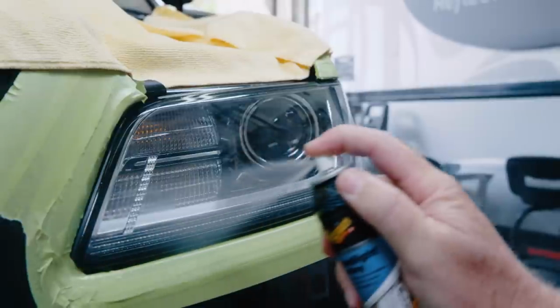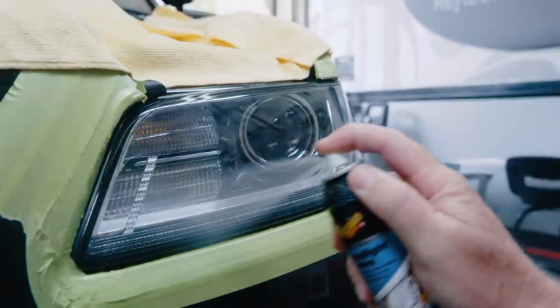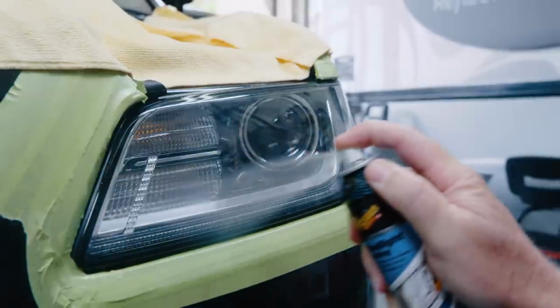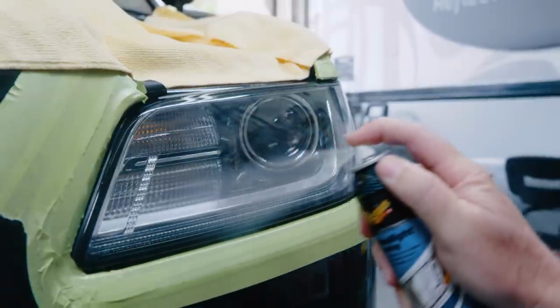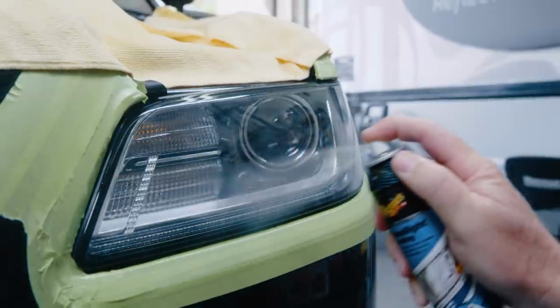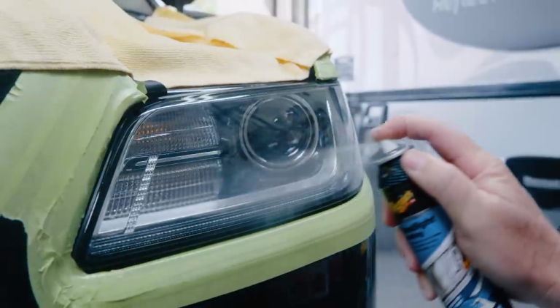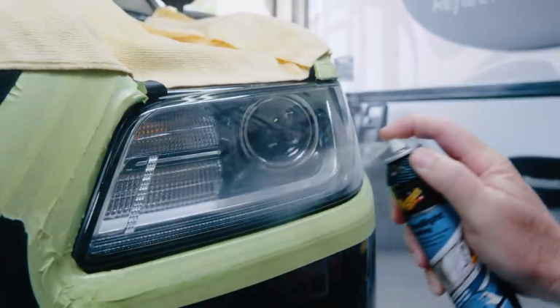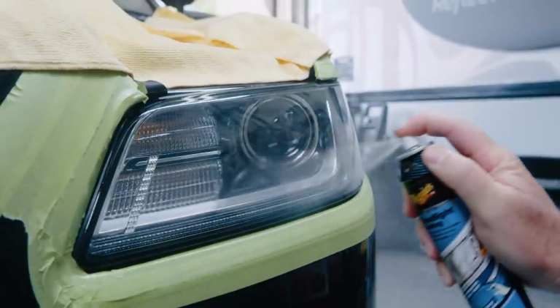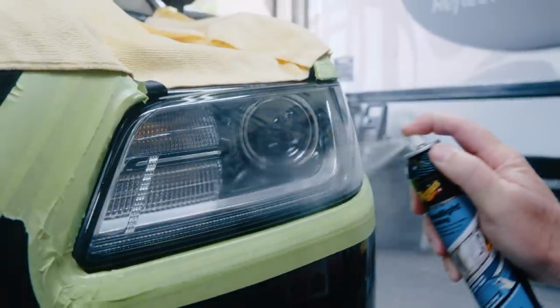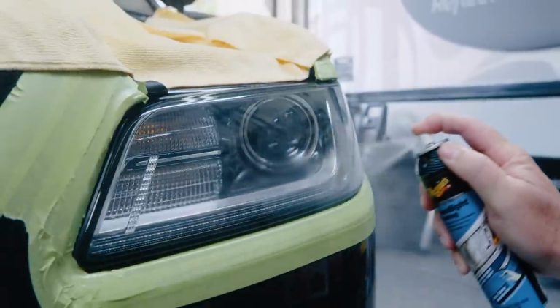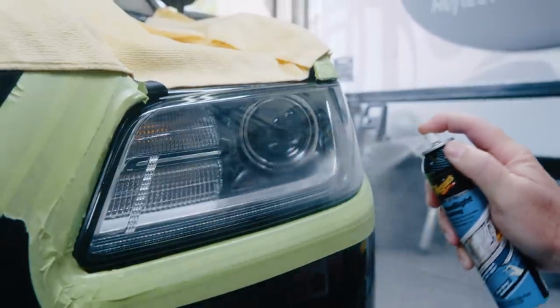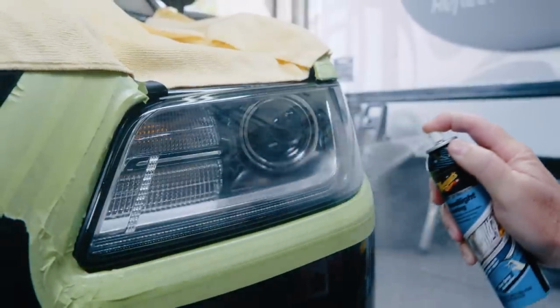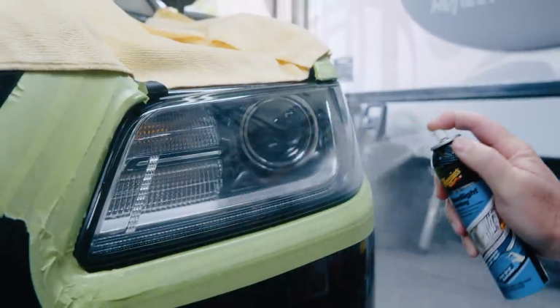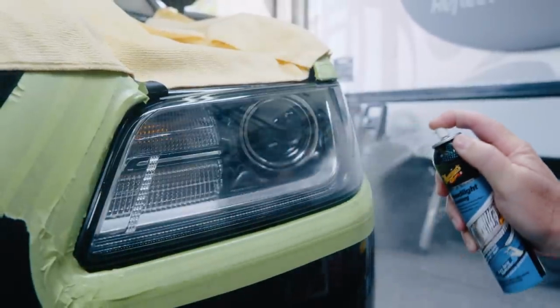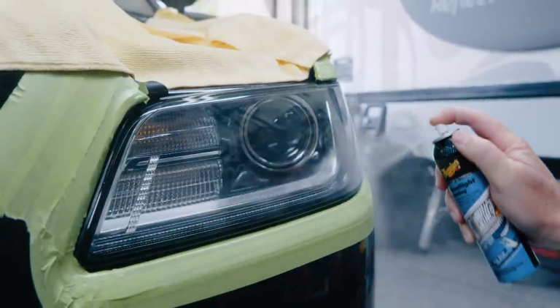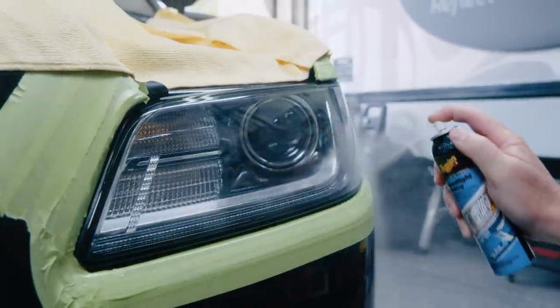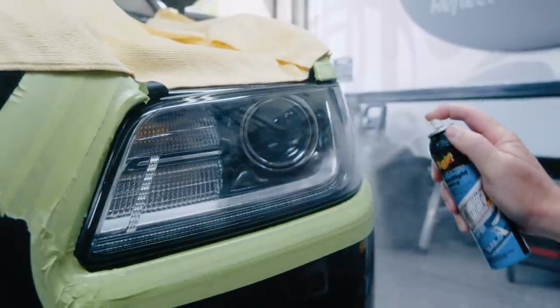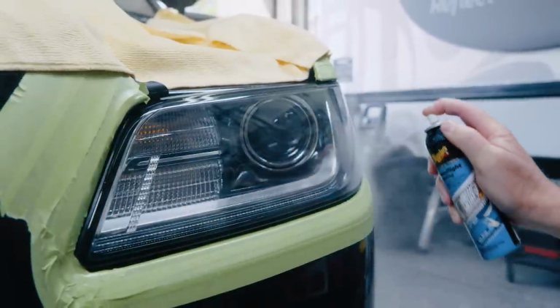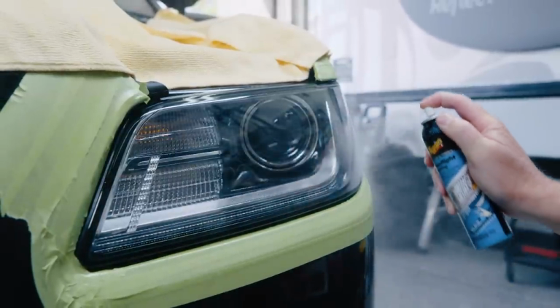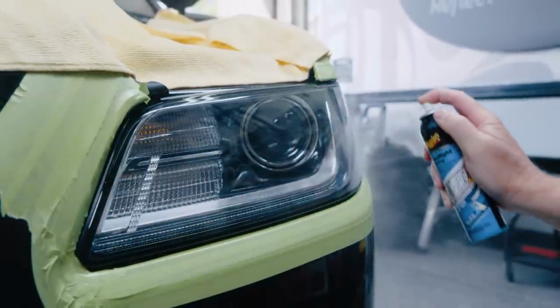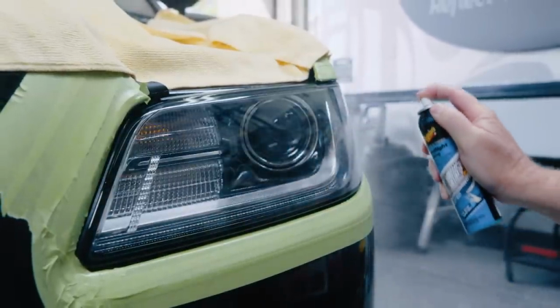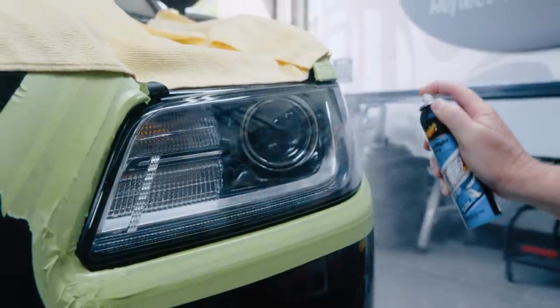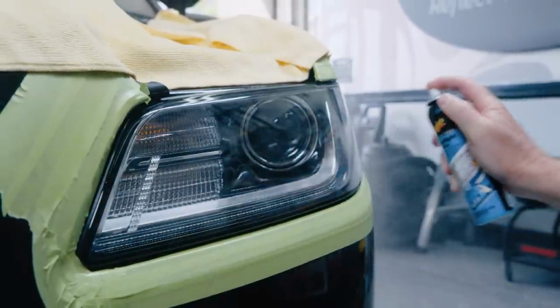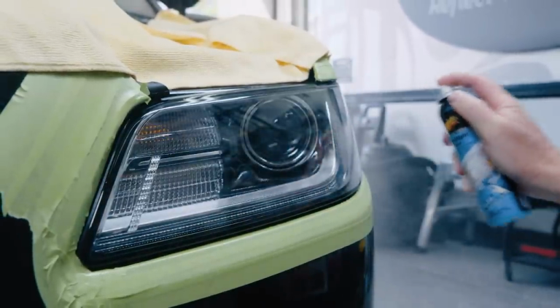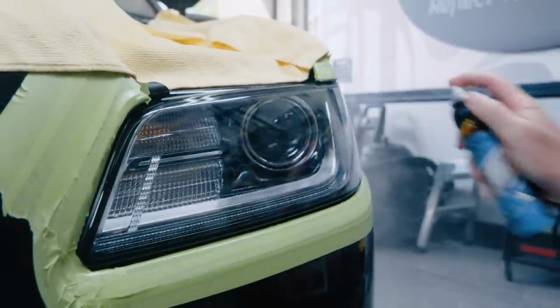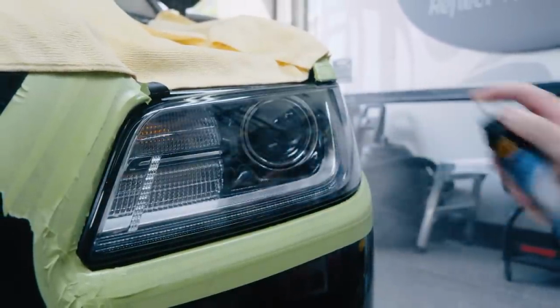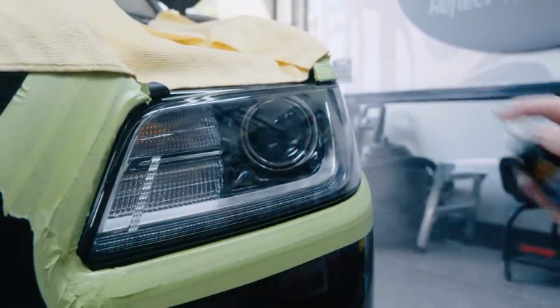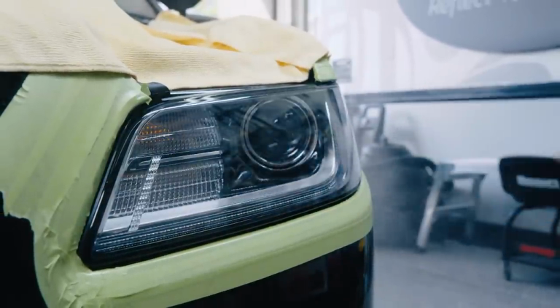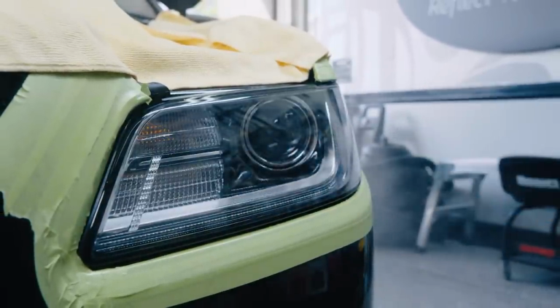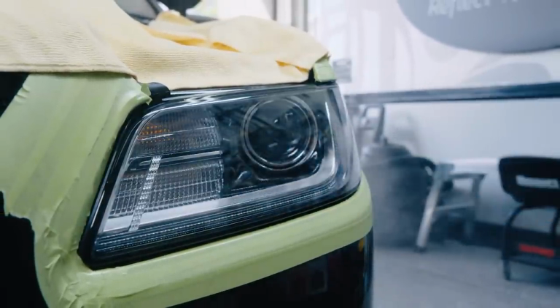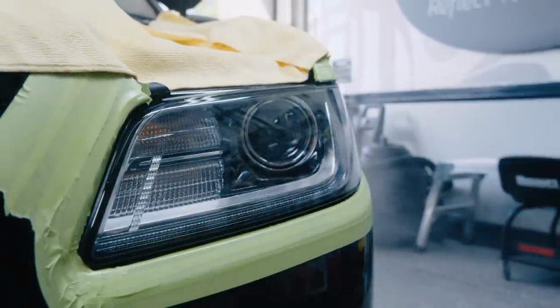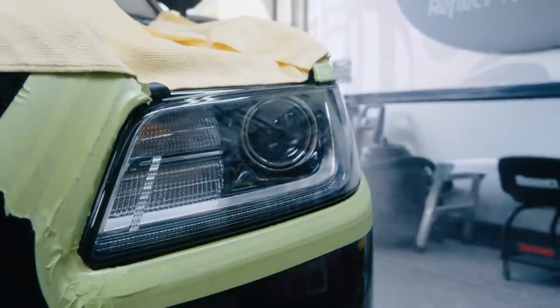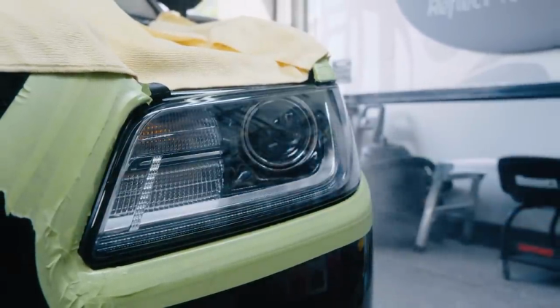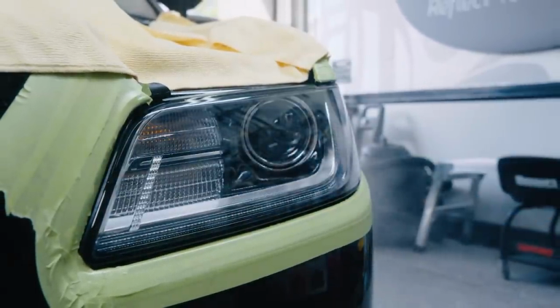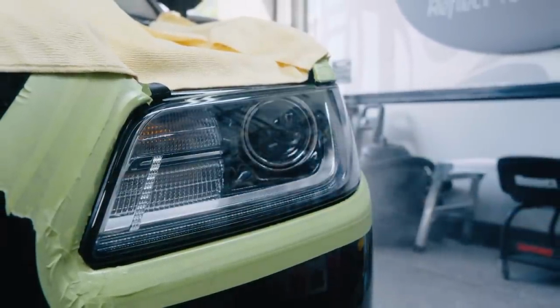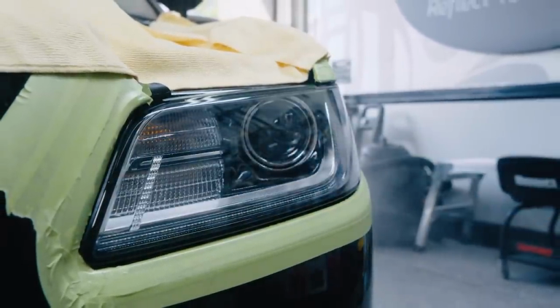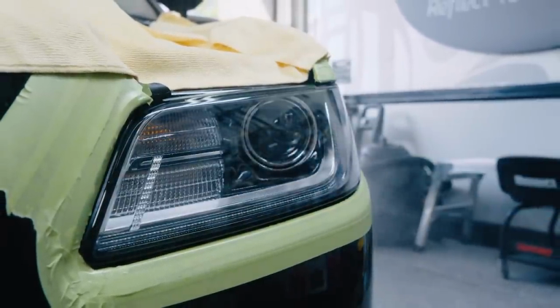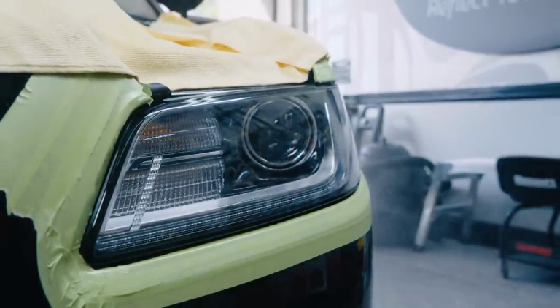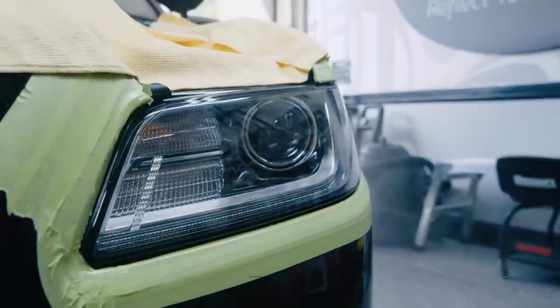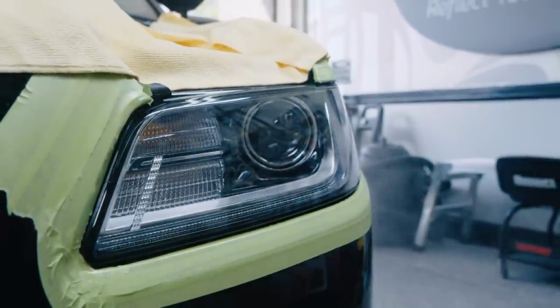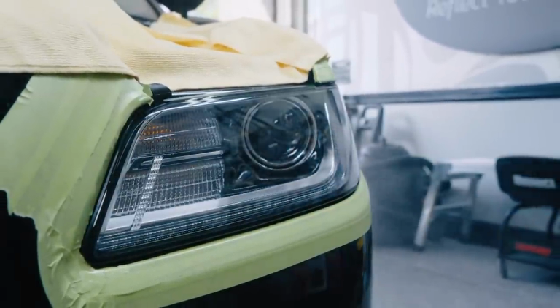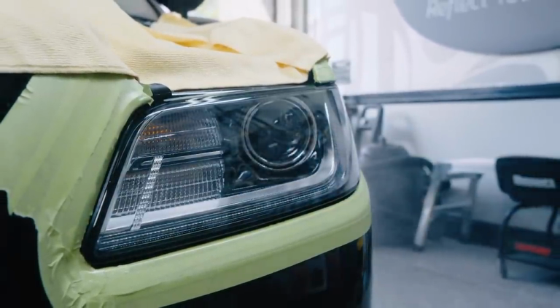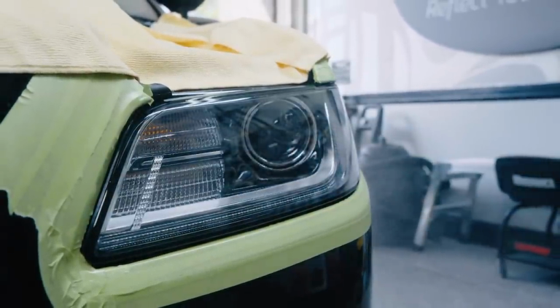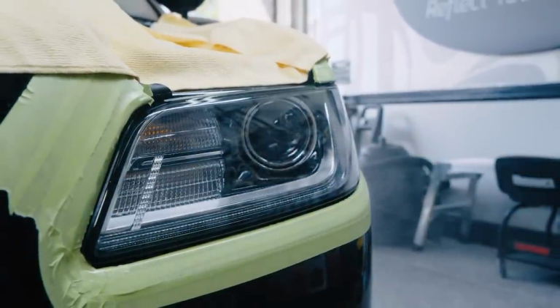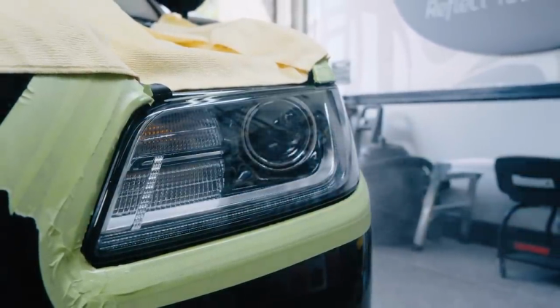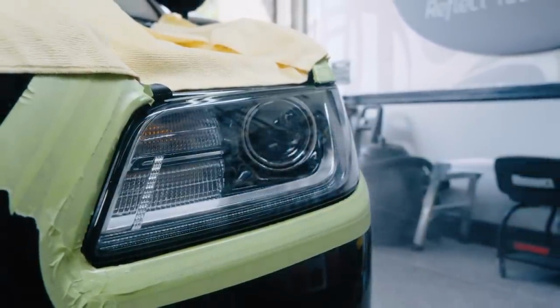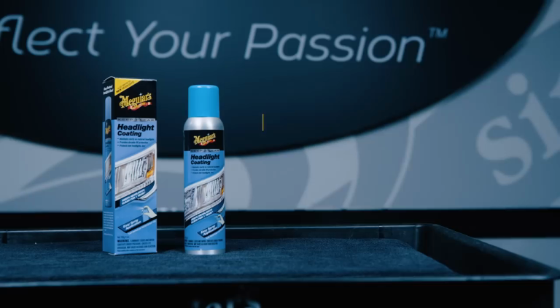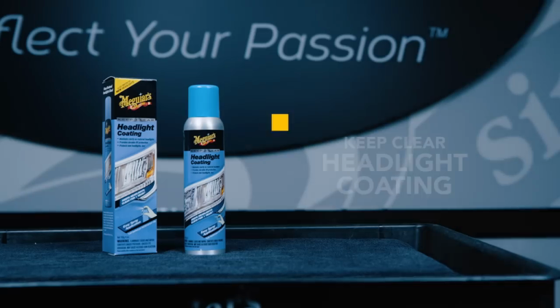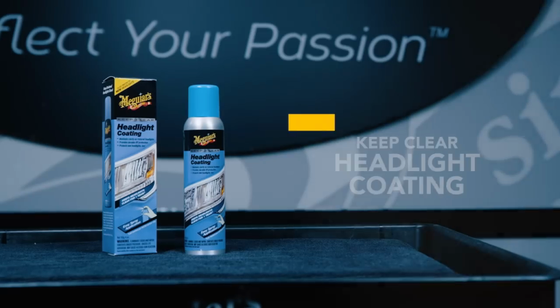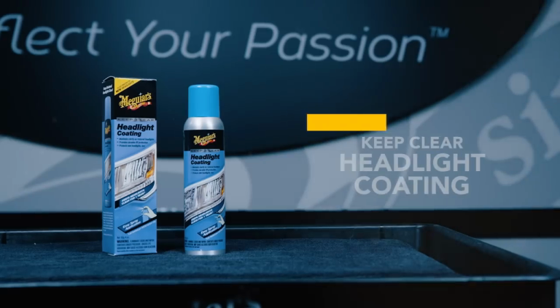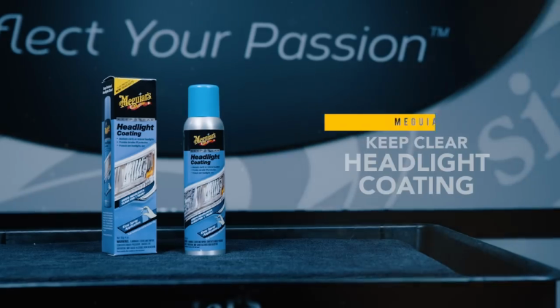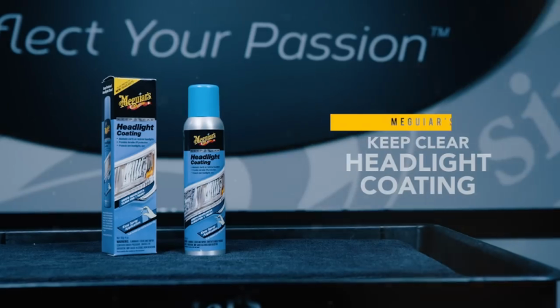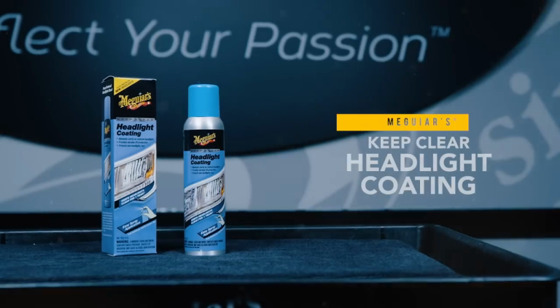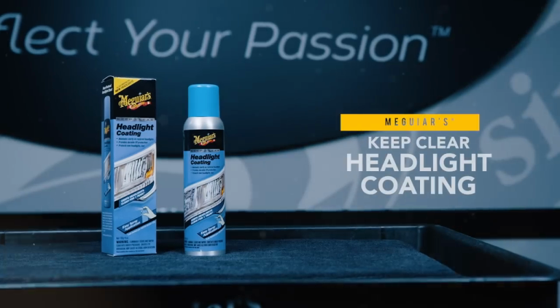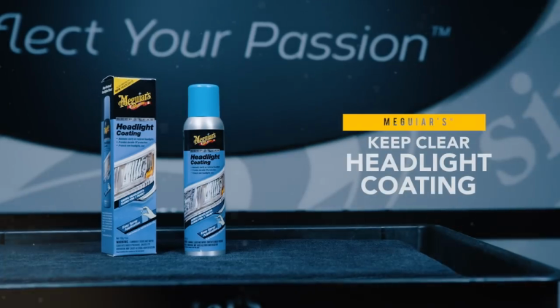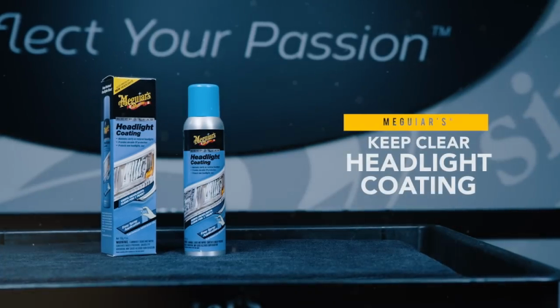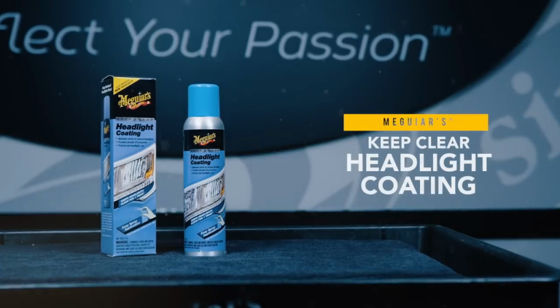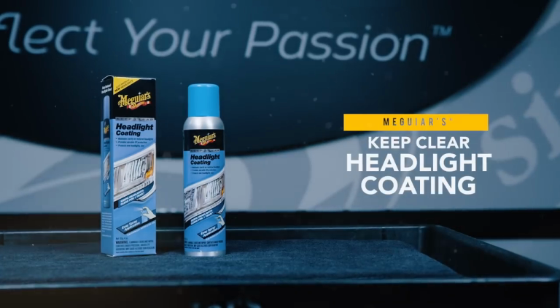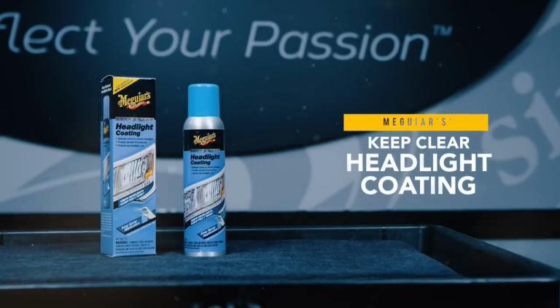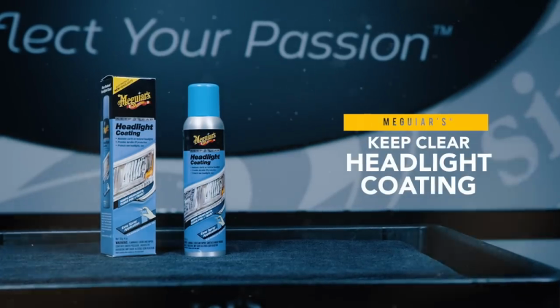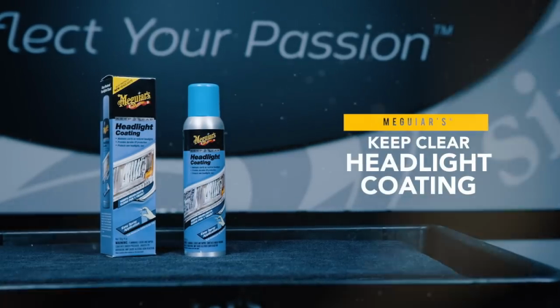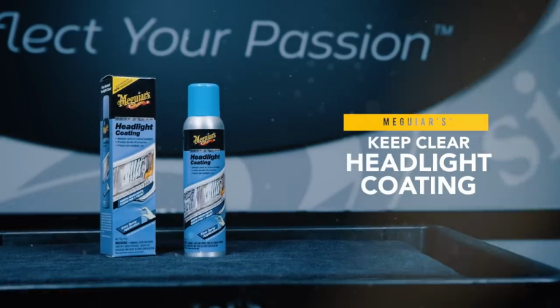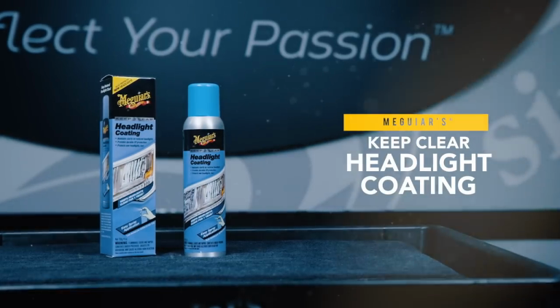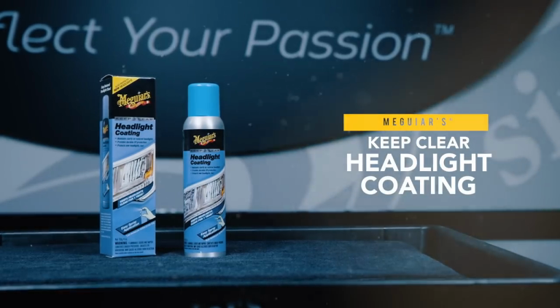So whether you need to restore or maintain your headlights, keep them protected and looking crystal clear with Keep Clear Headlight Coating.